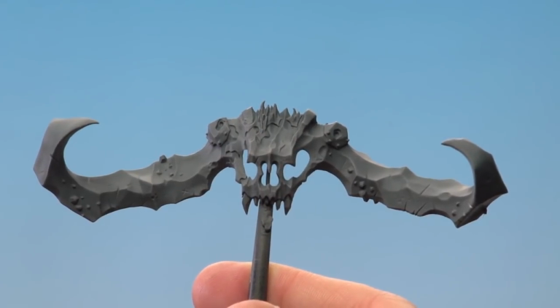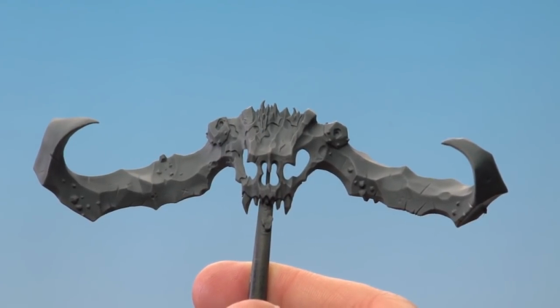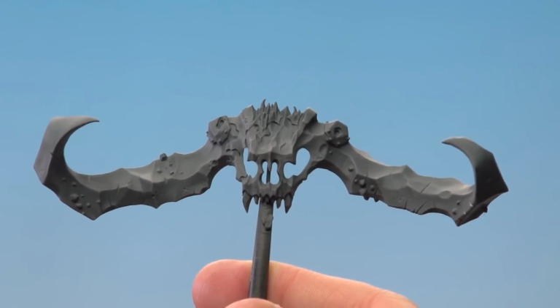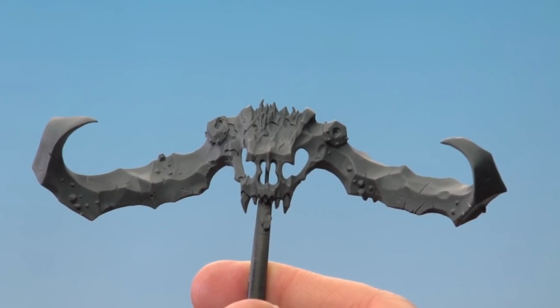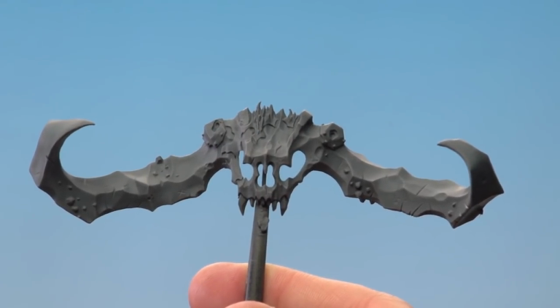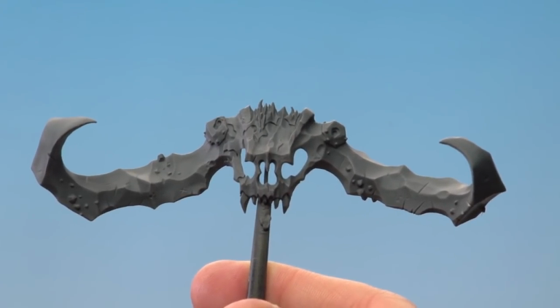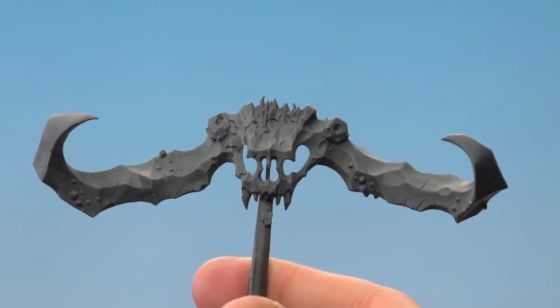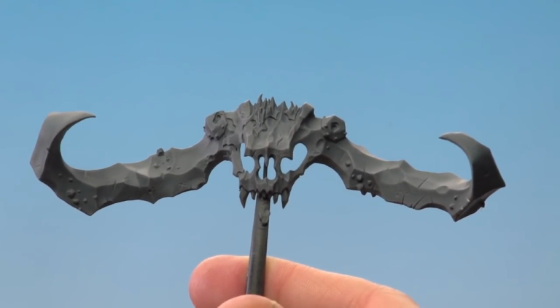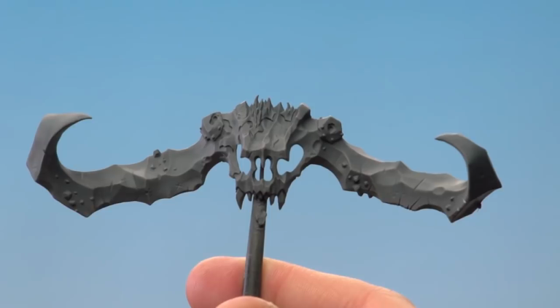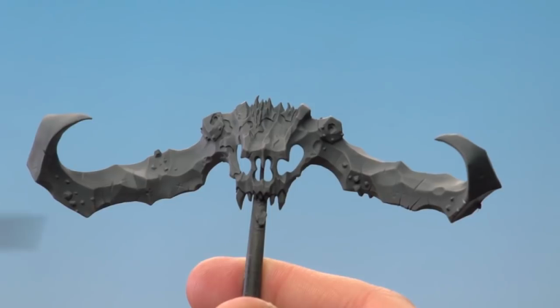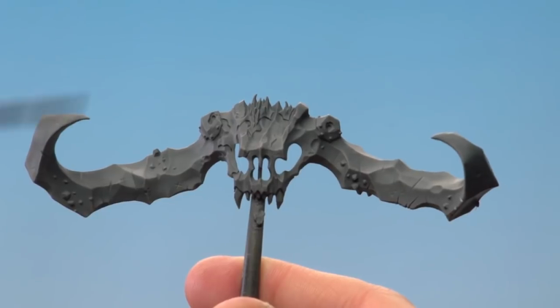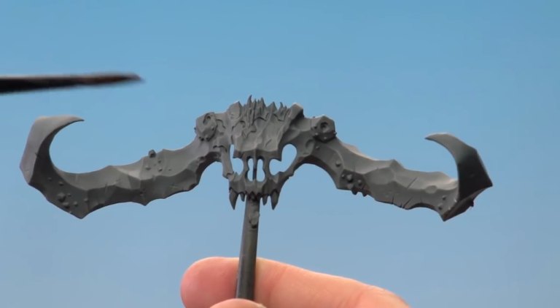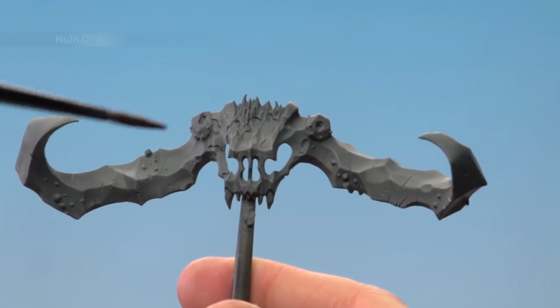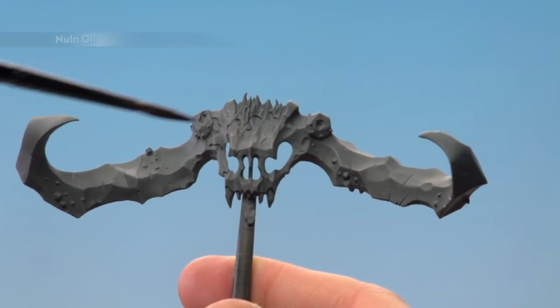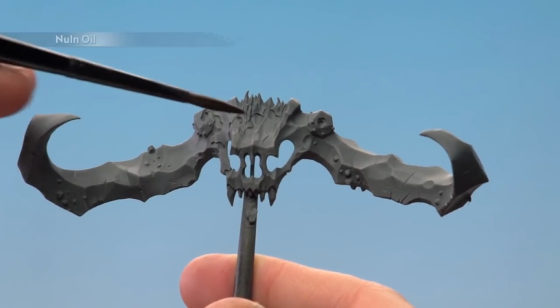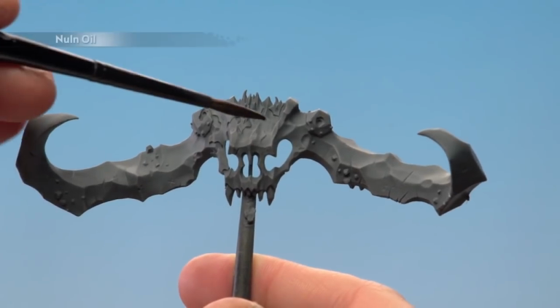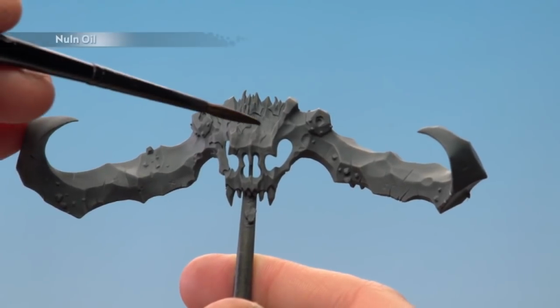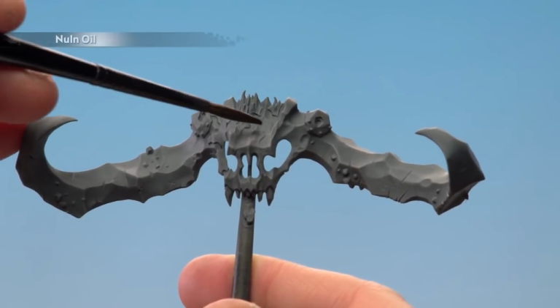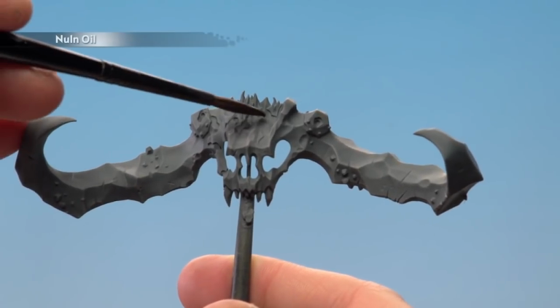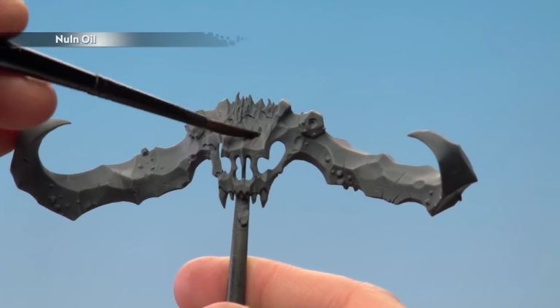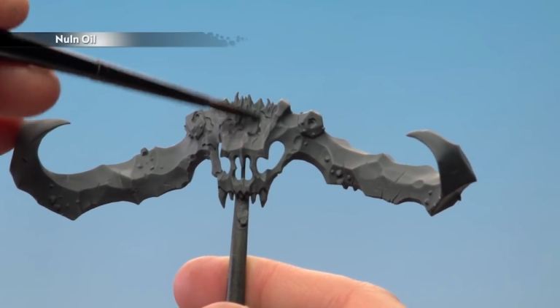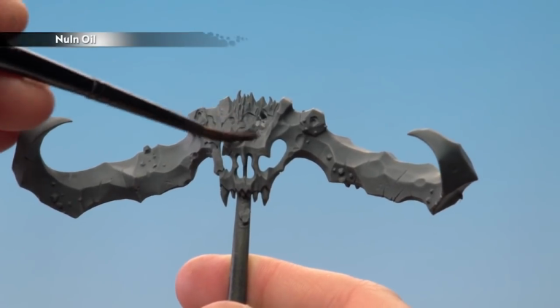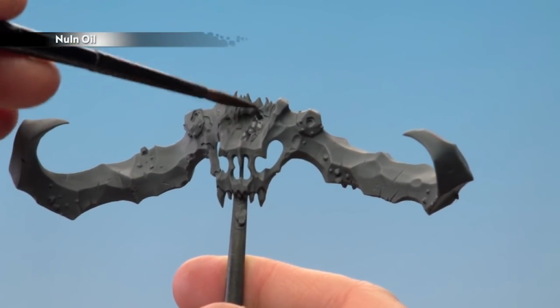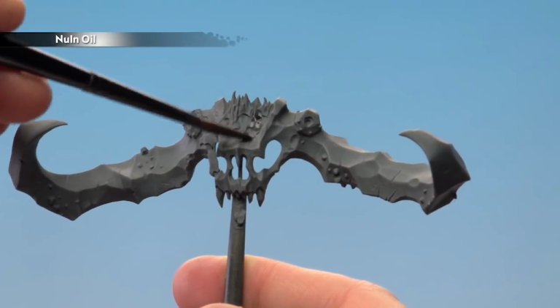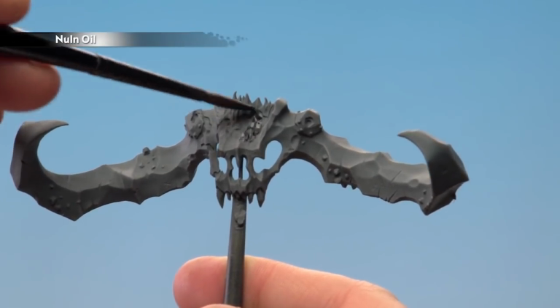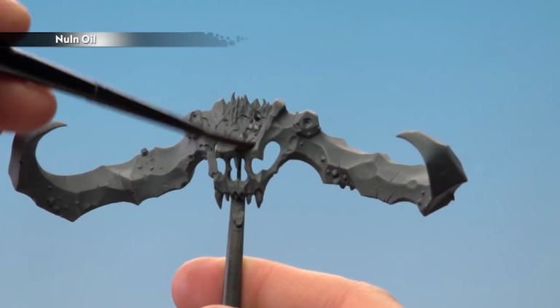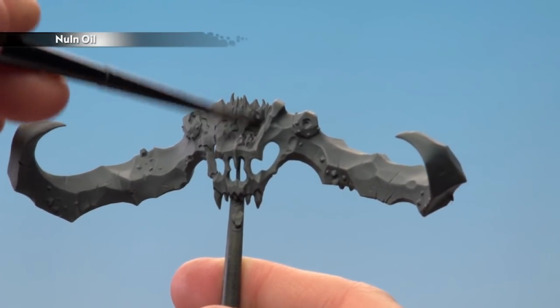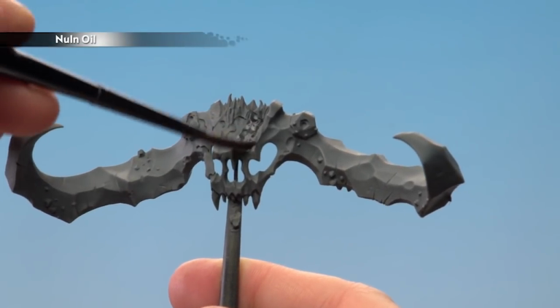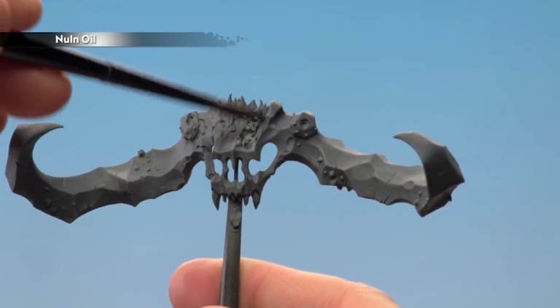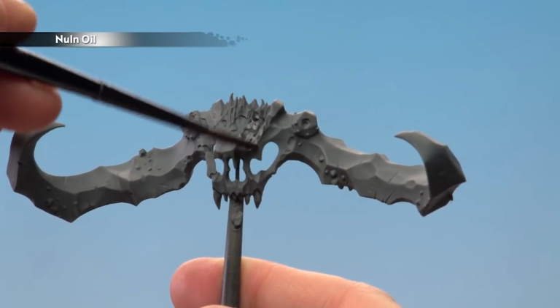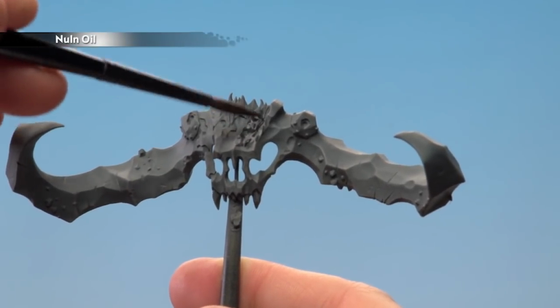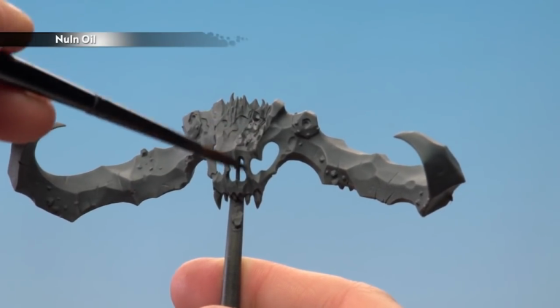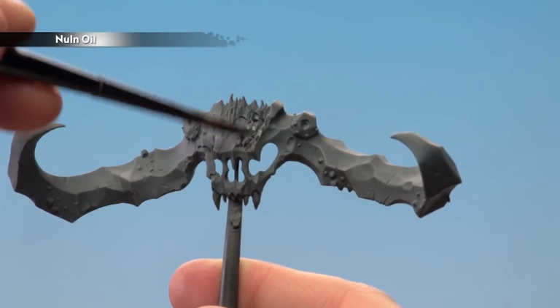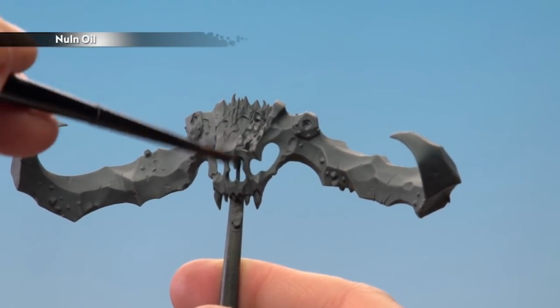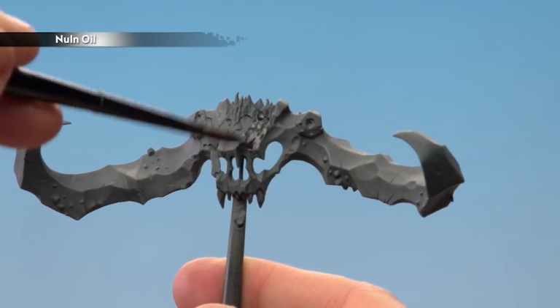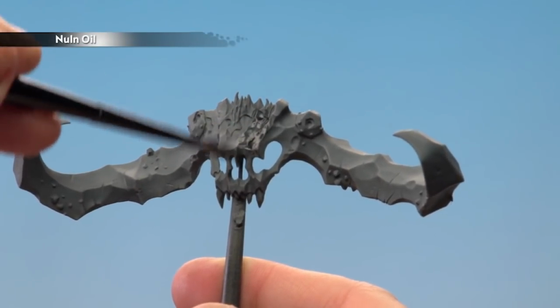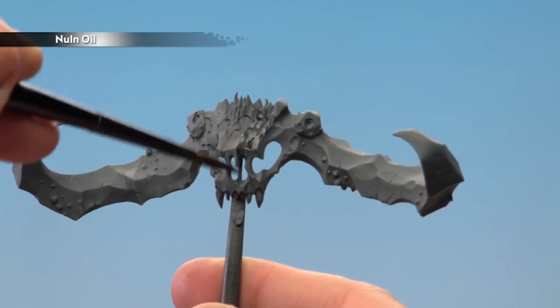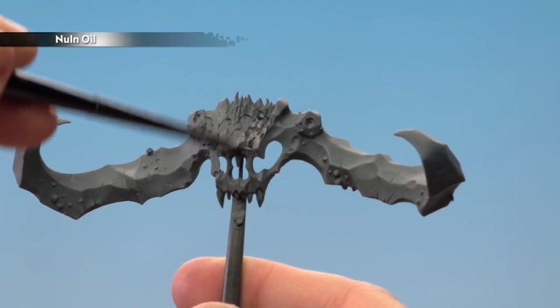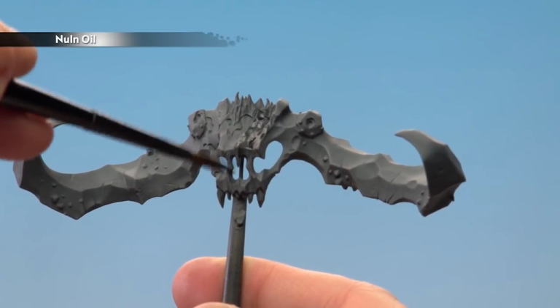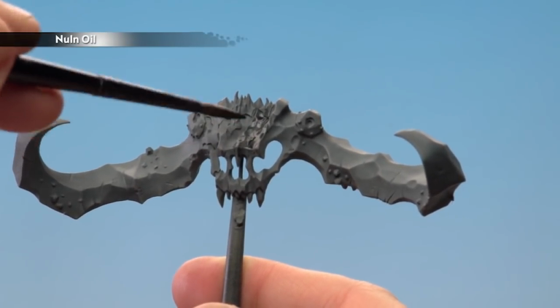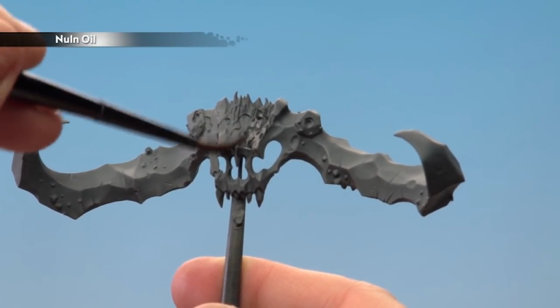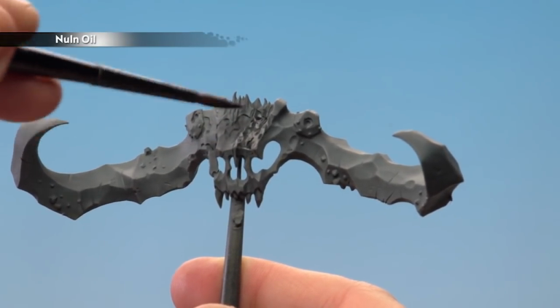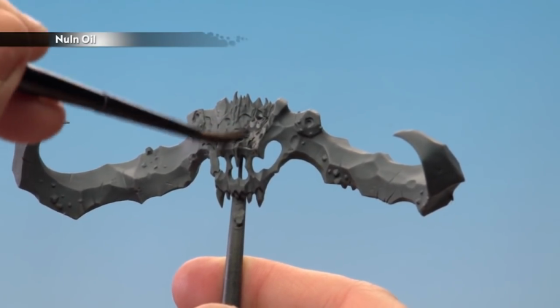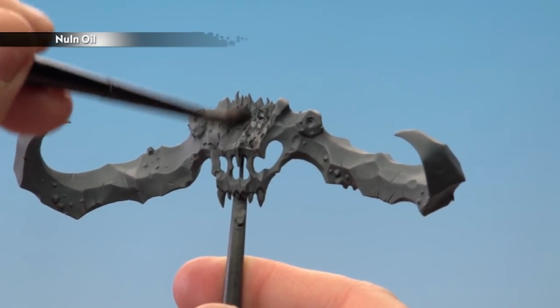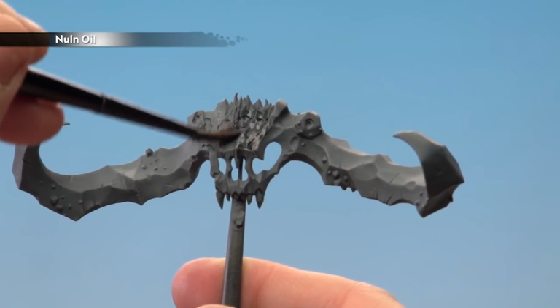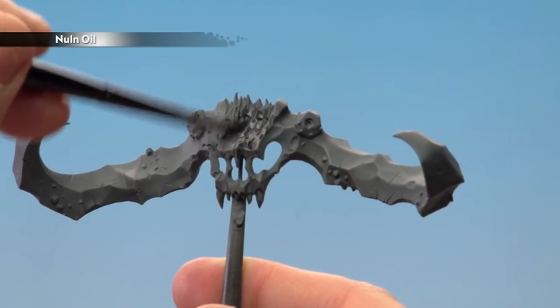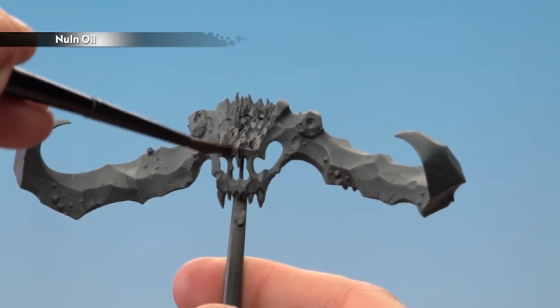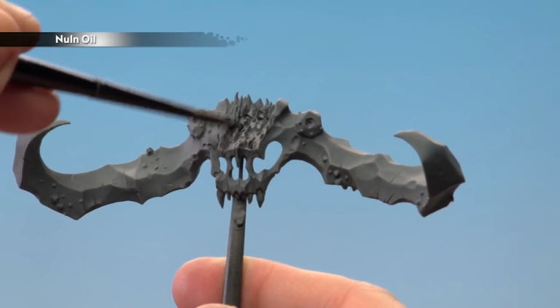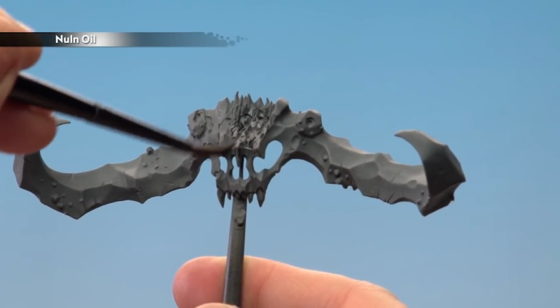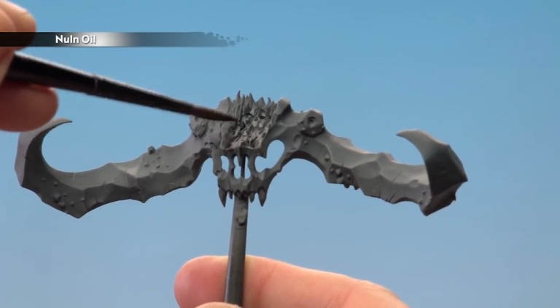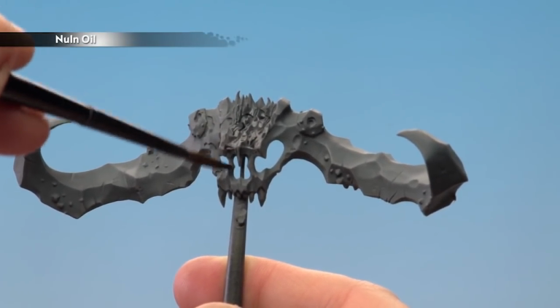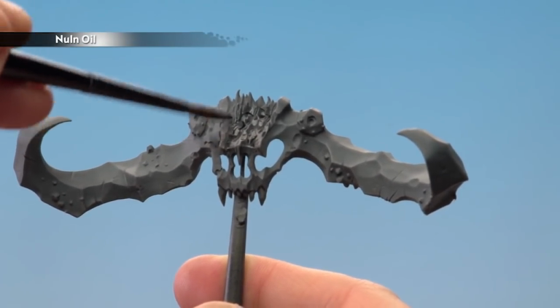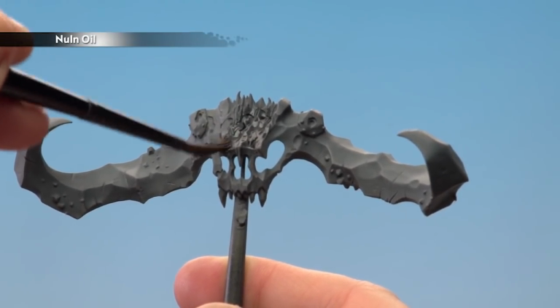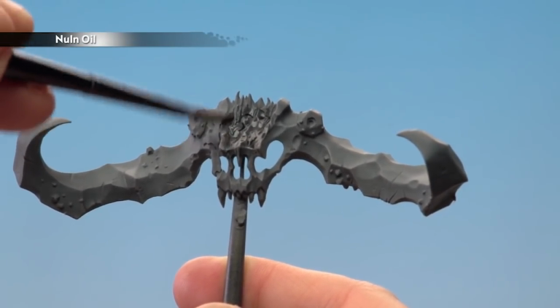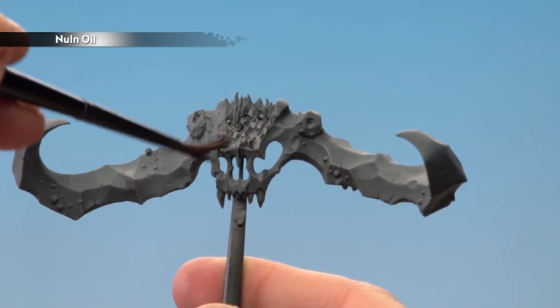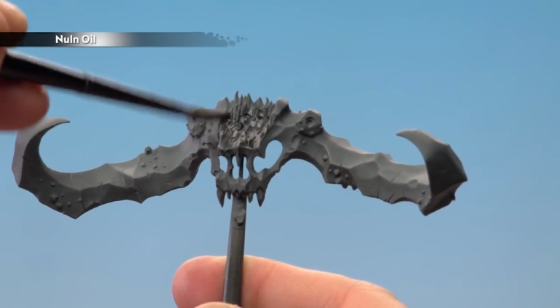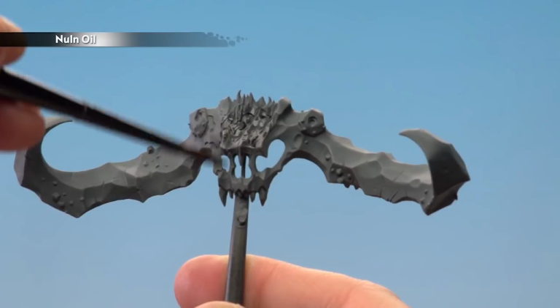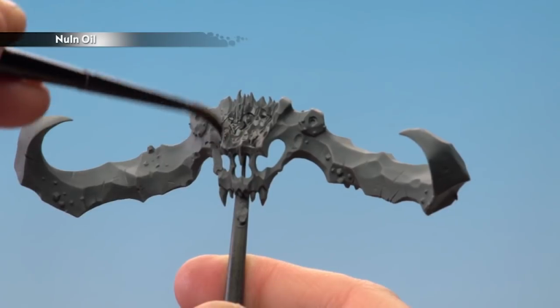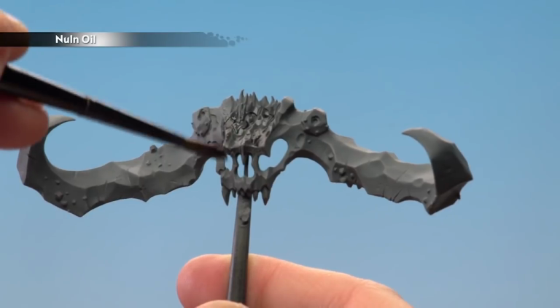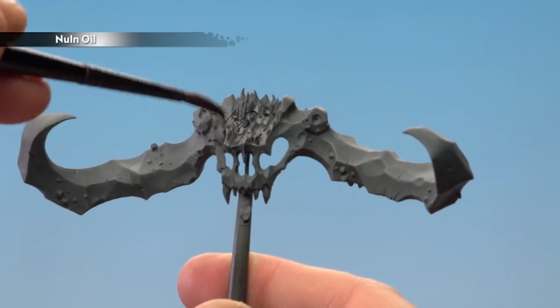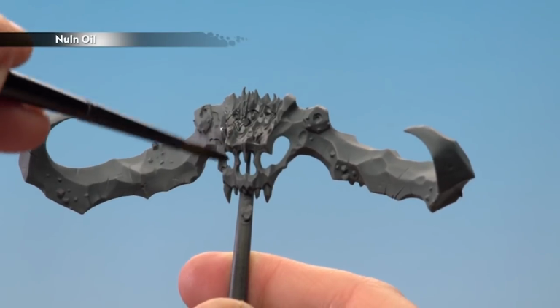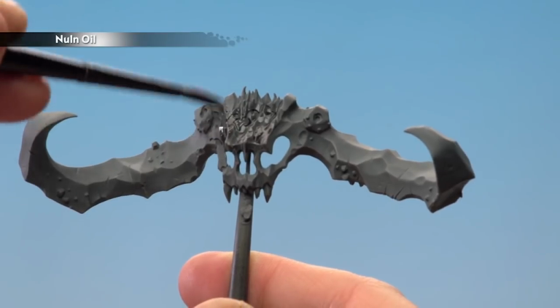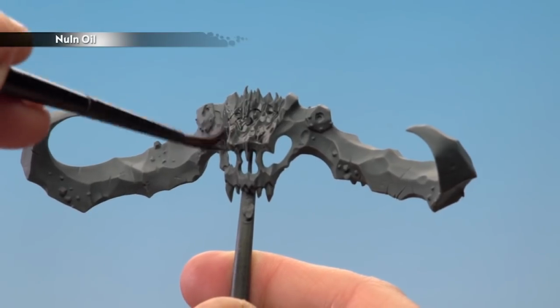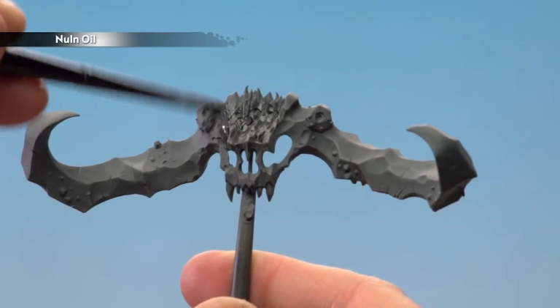With that drybrush now done, we're going to apply Nuln Oil all over the horns and the skull. For this I'm using a medium shaped brush.